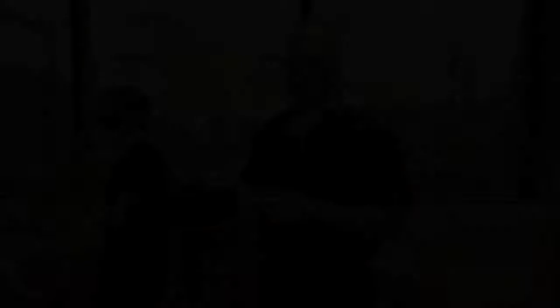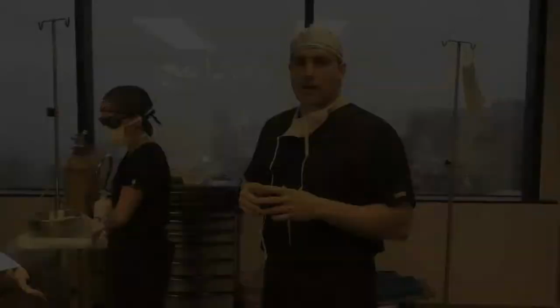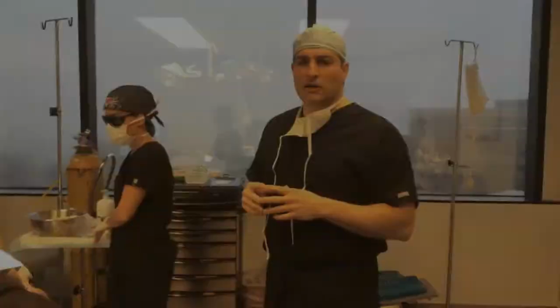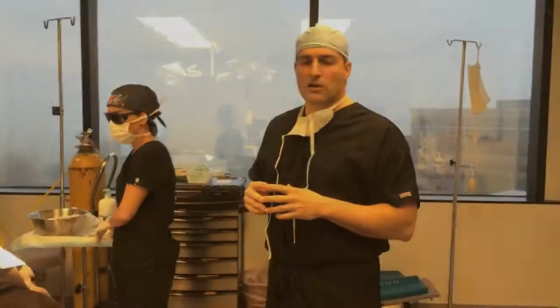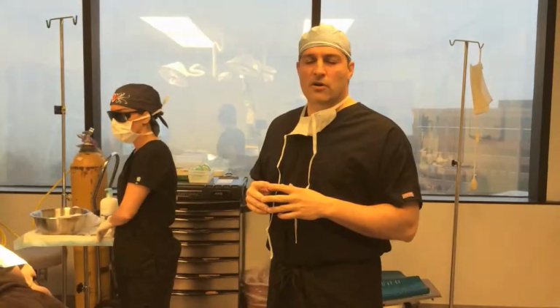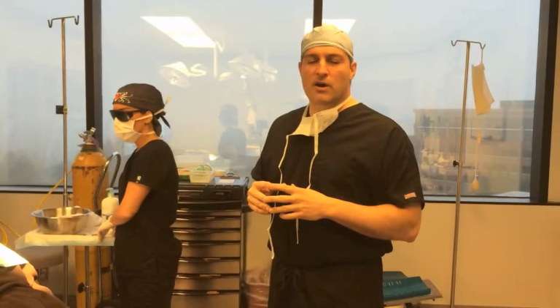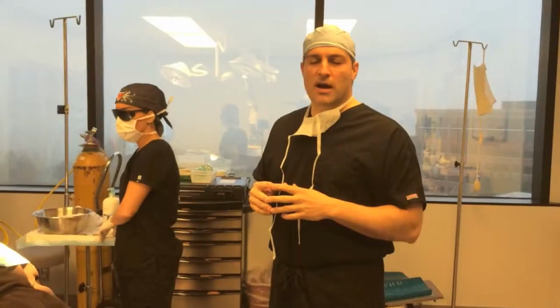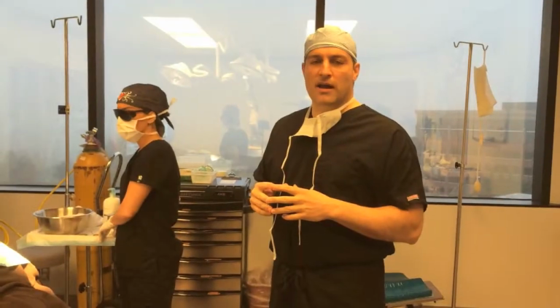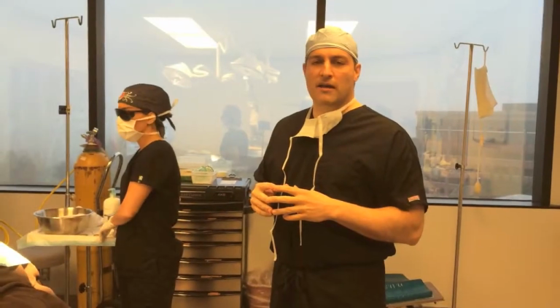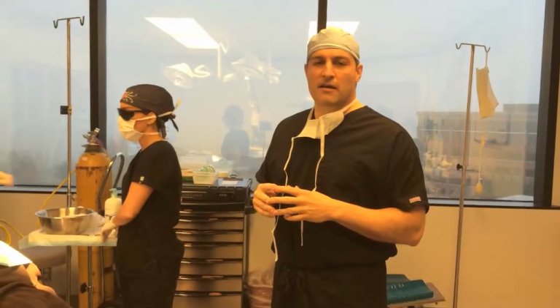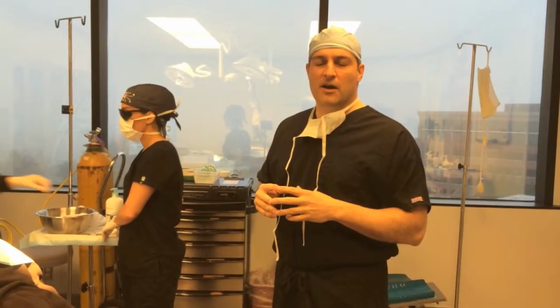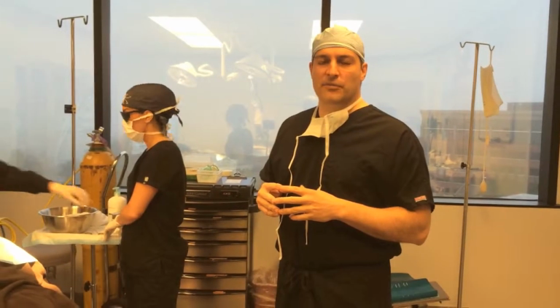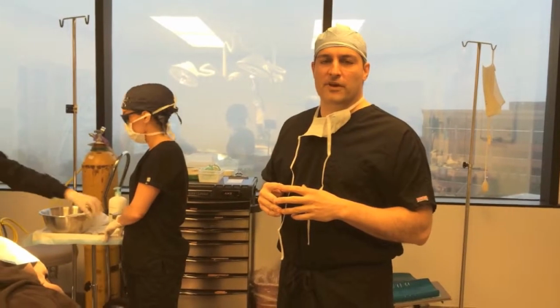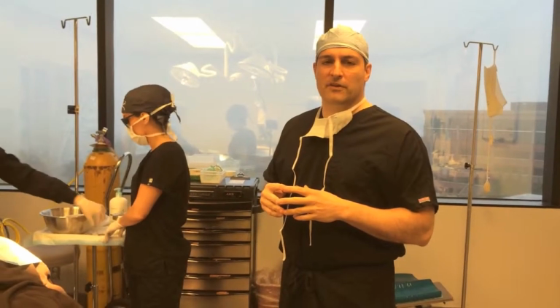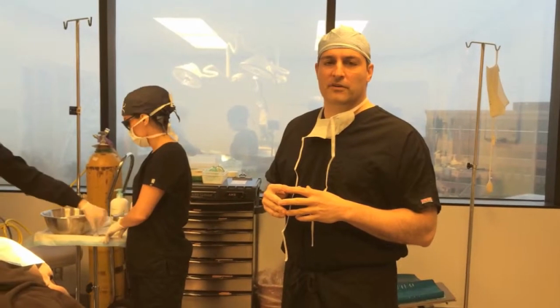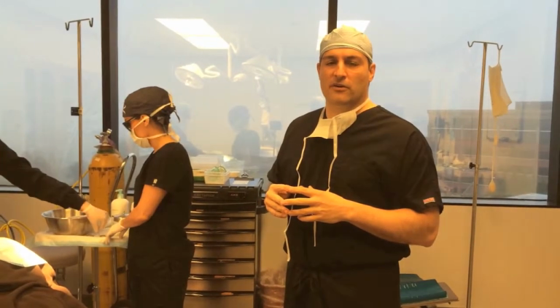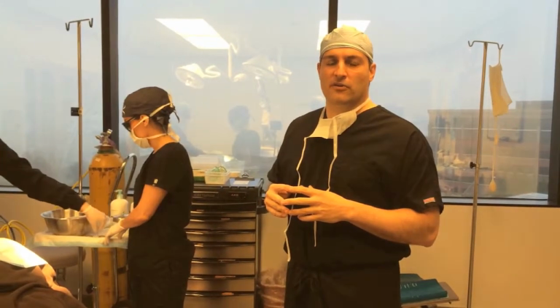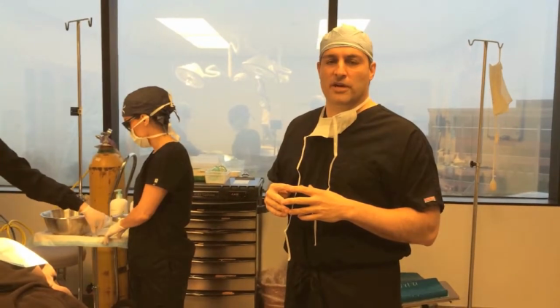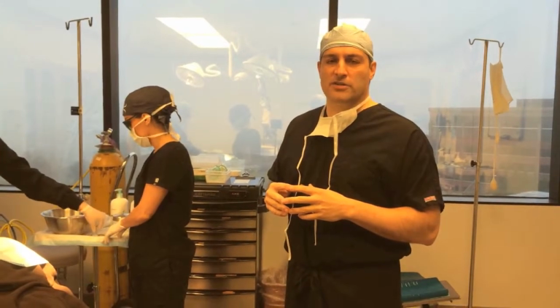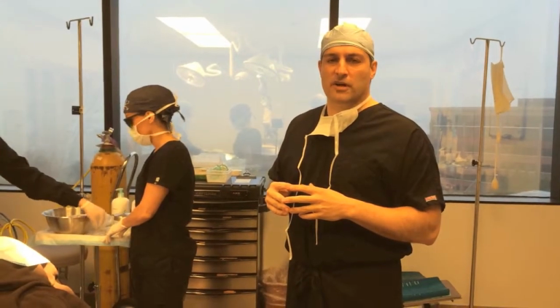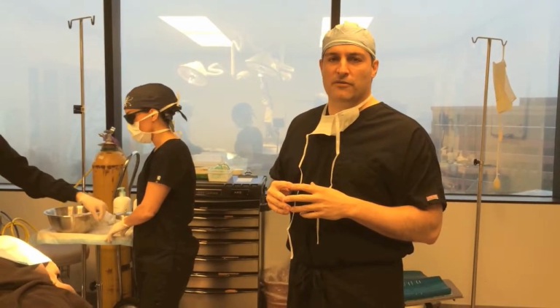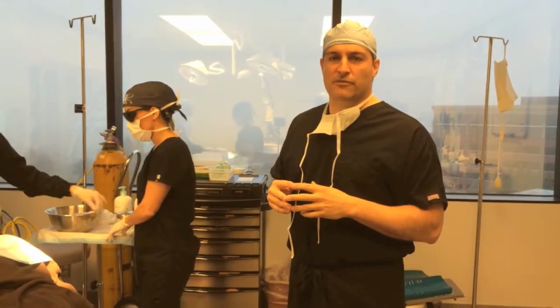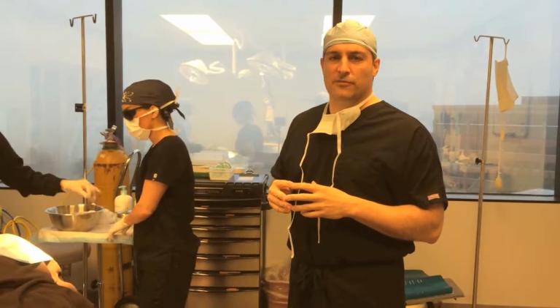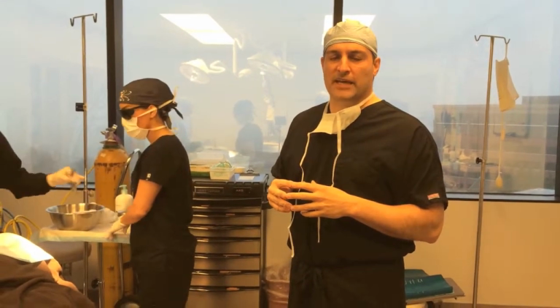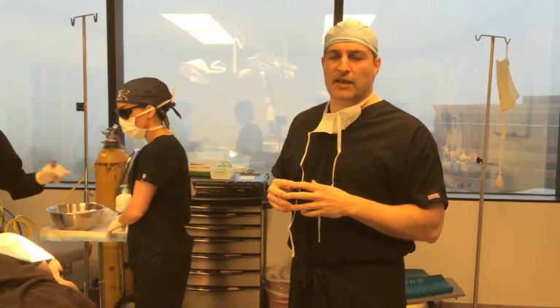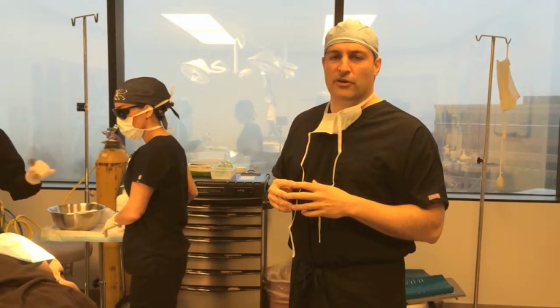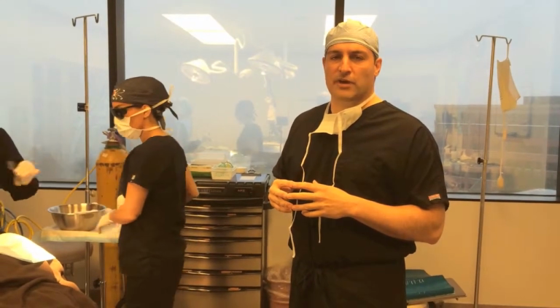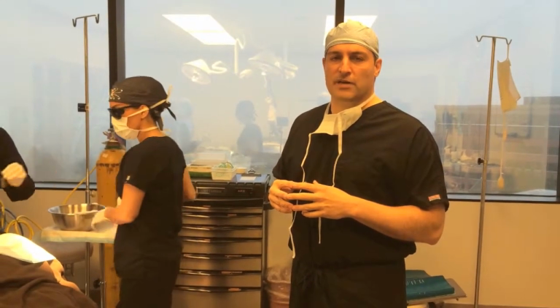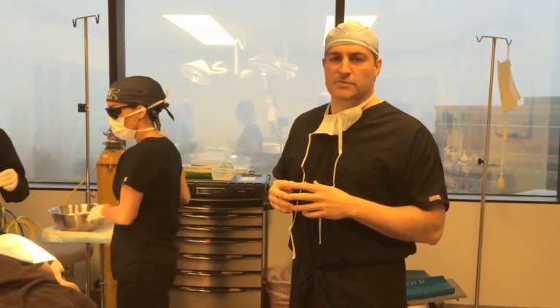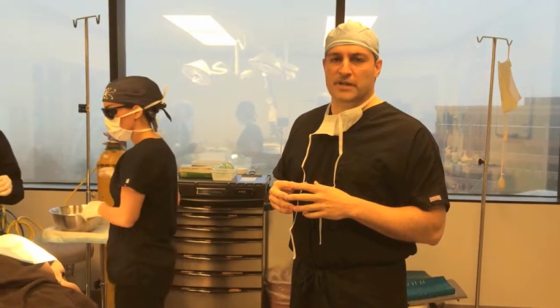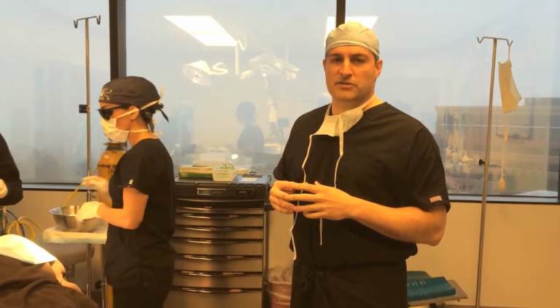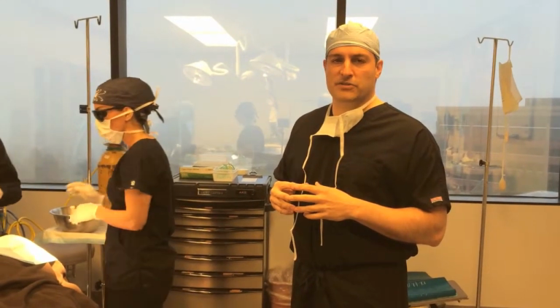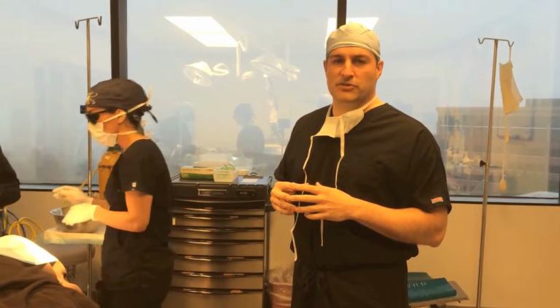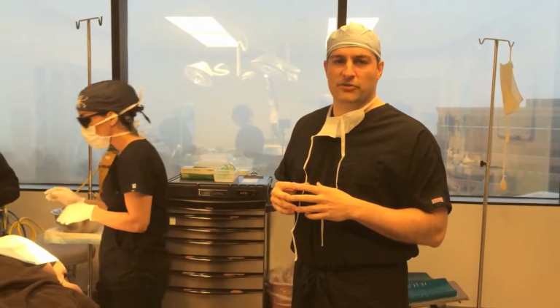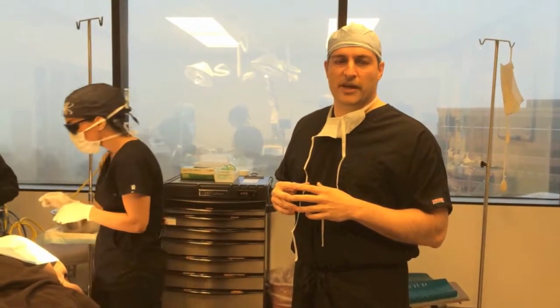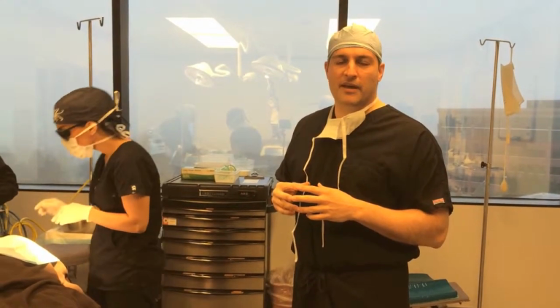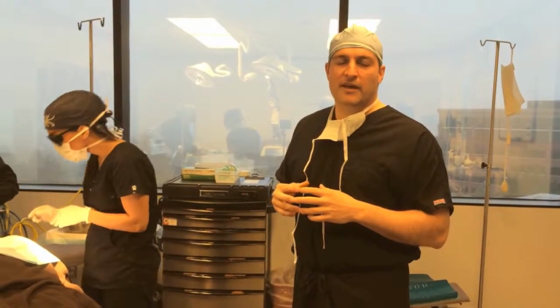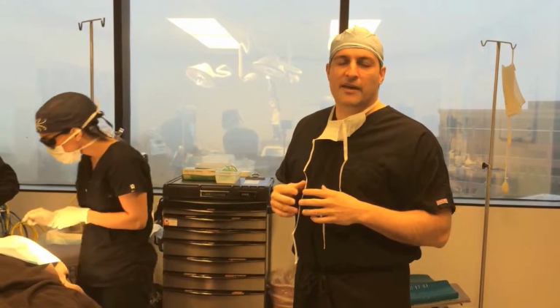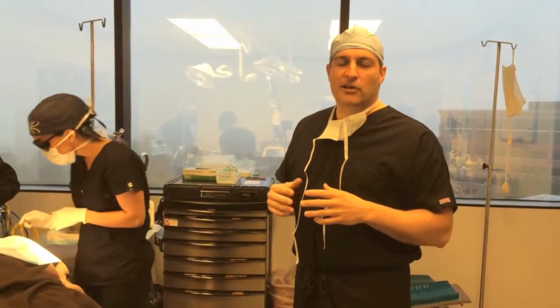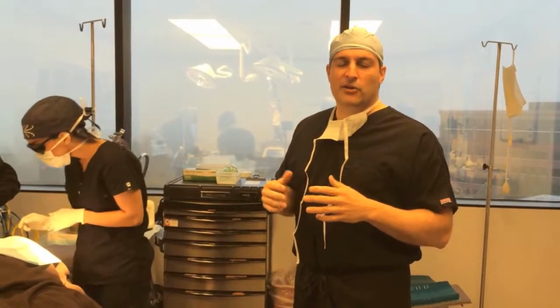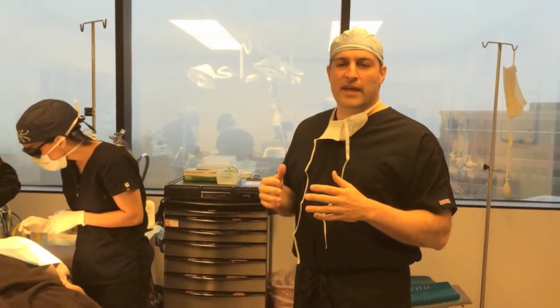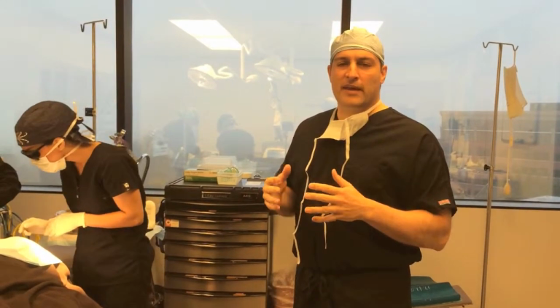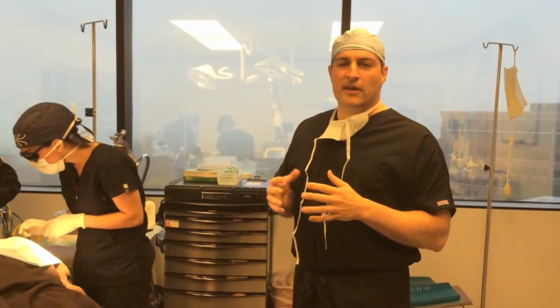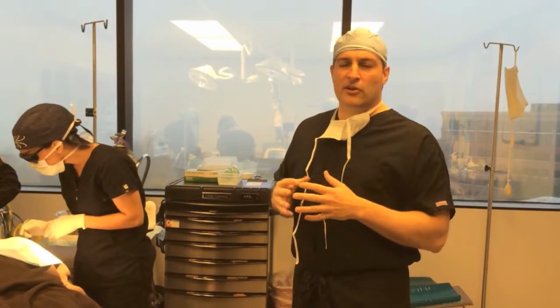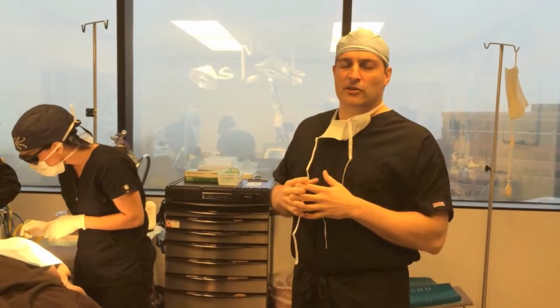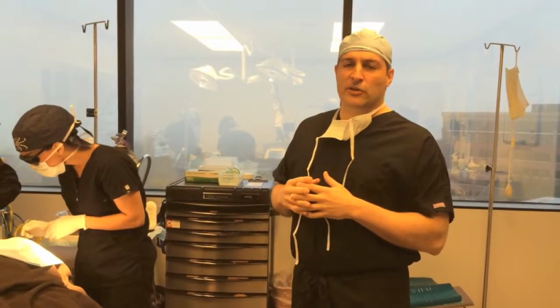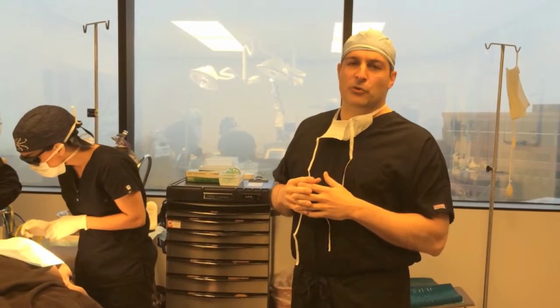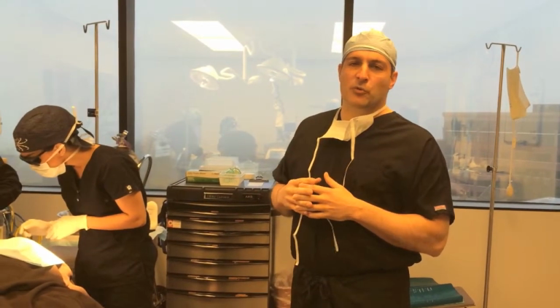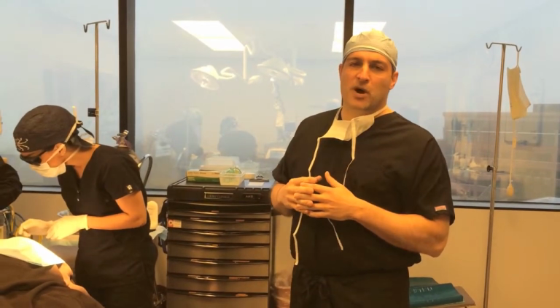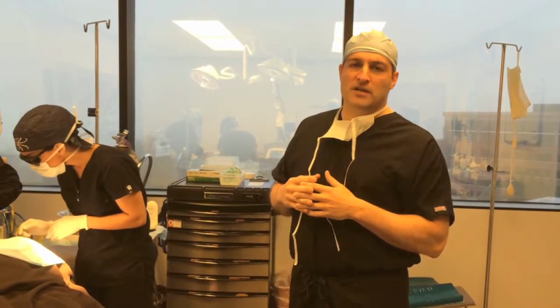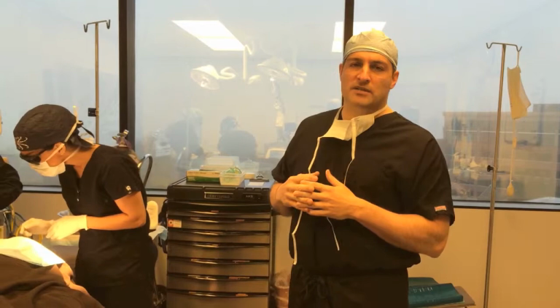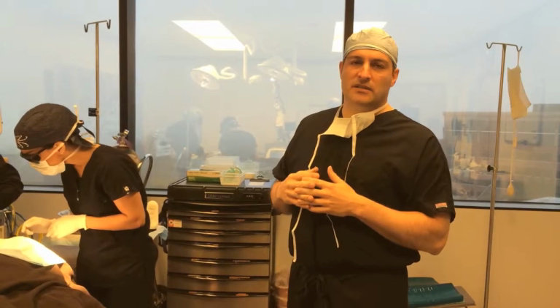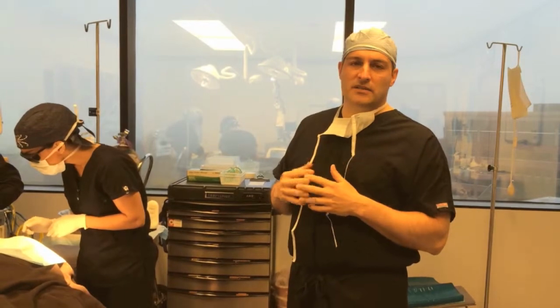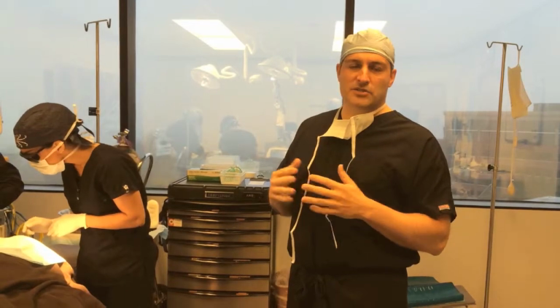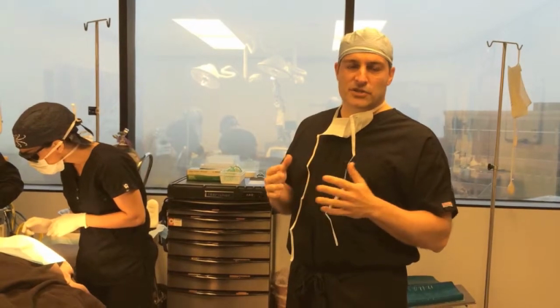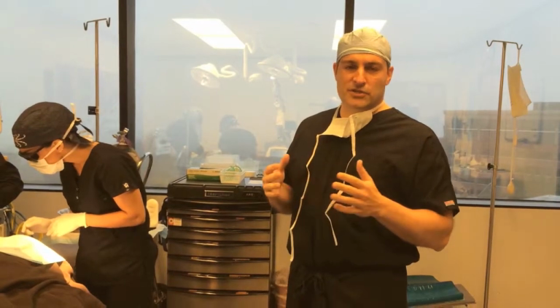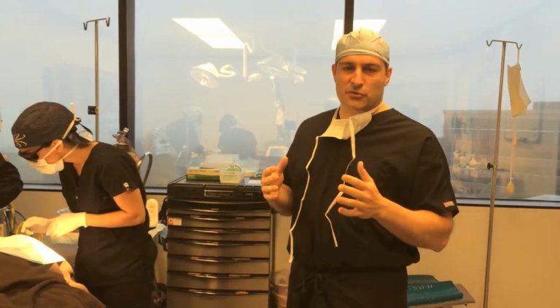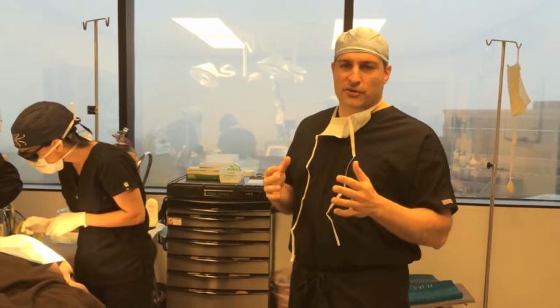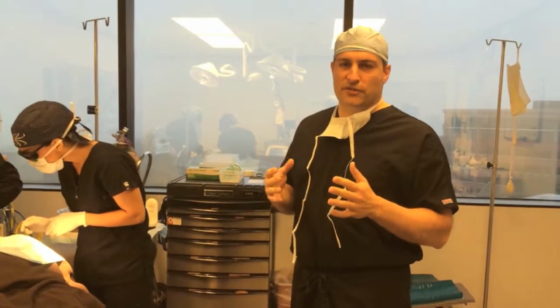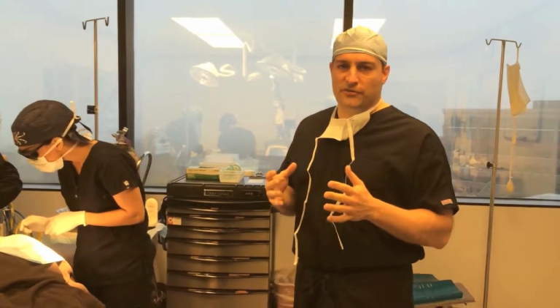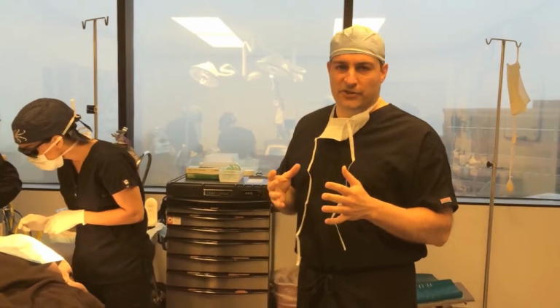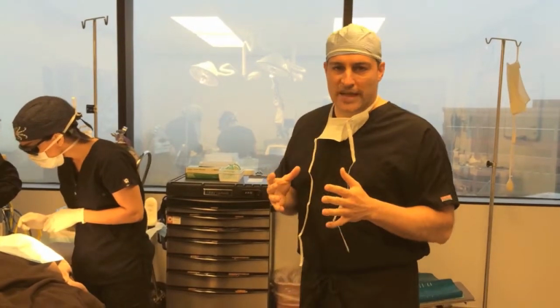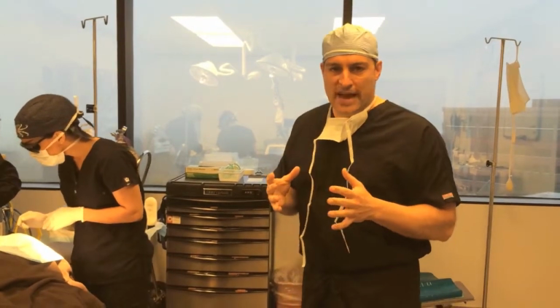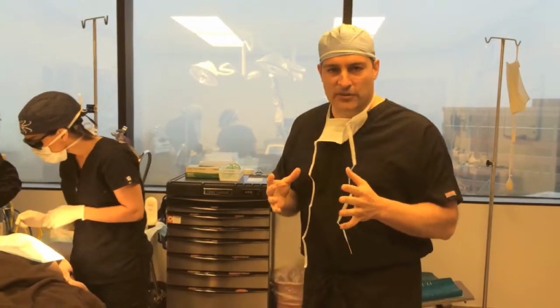Hello, hi, I'm Dr. Craig Jono from Gallery Cosmetic Surgery, located here in Linwood, Washington, just north of Seattle.